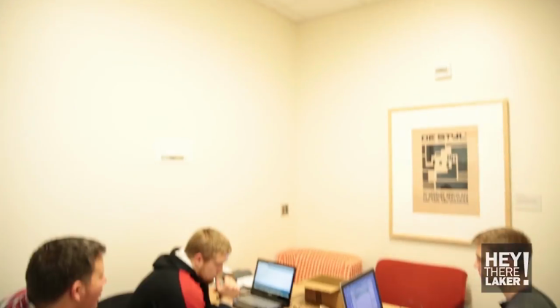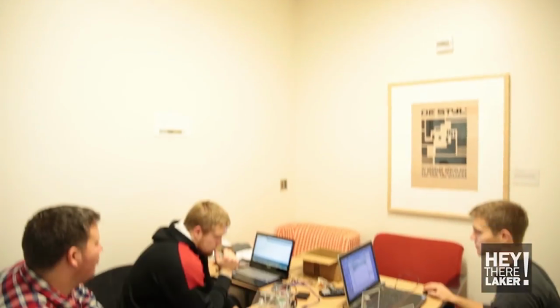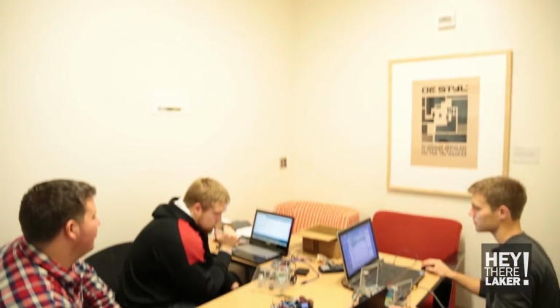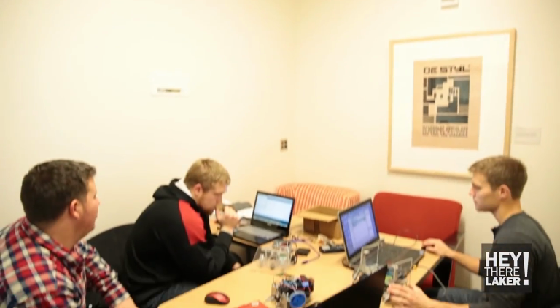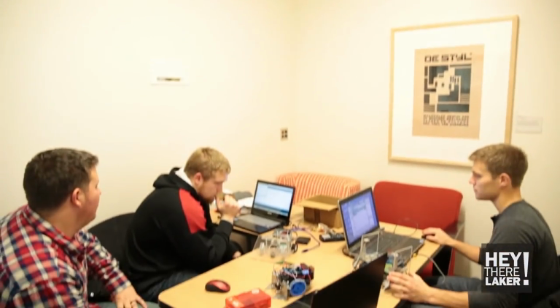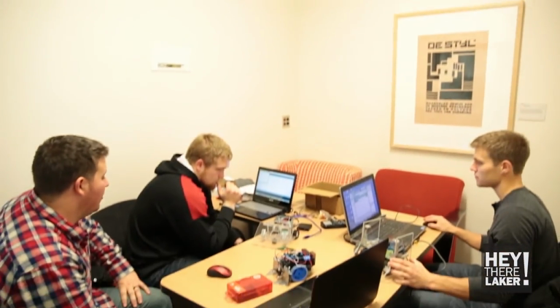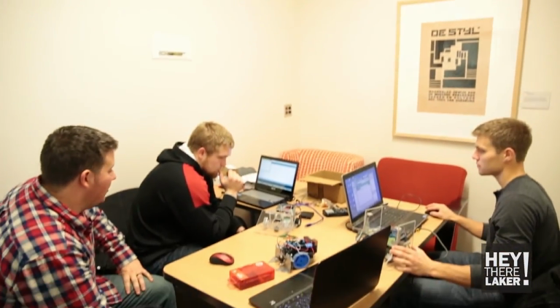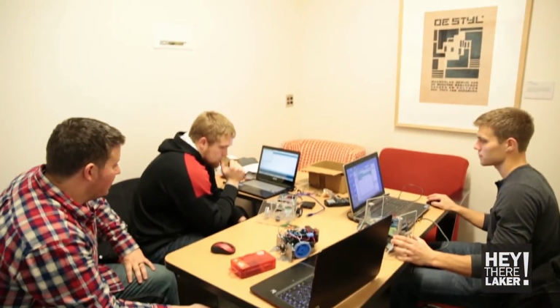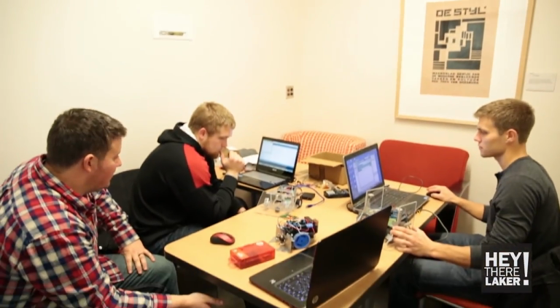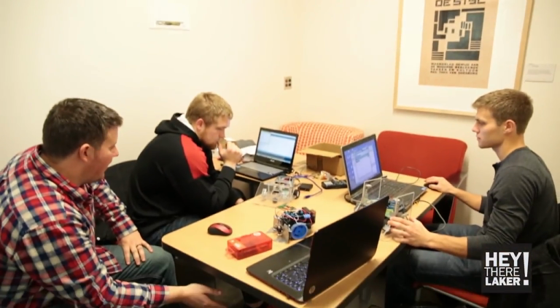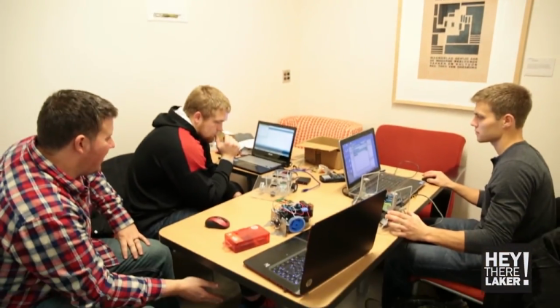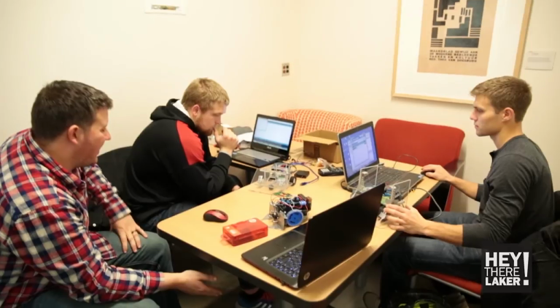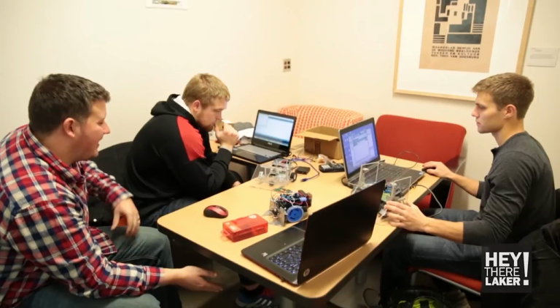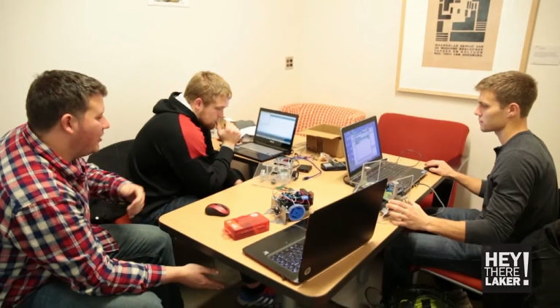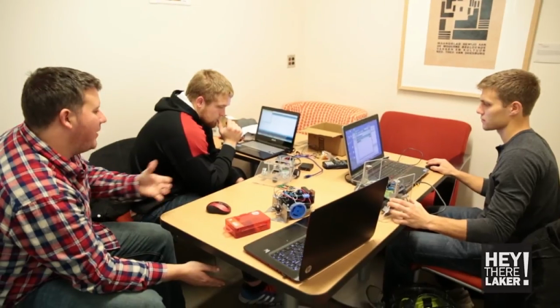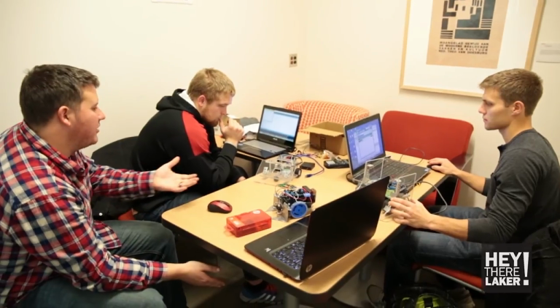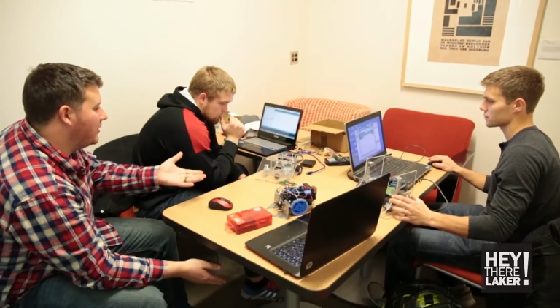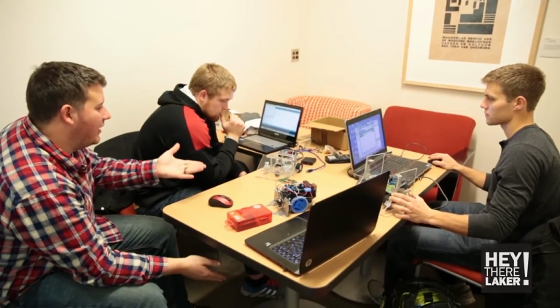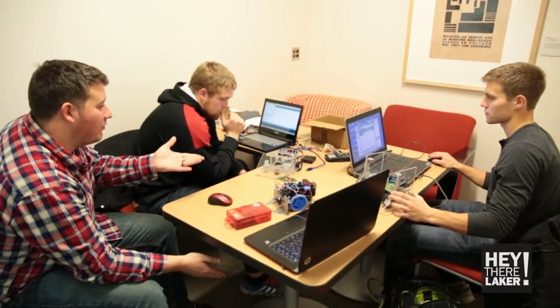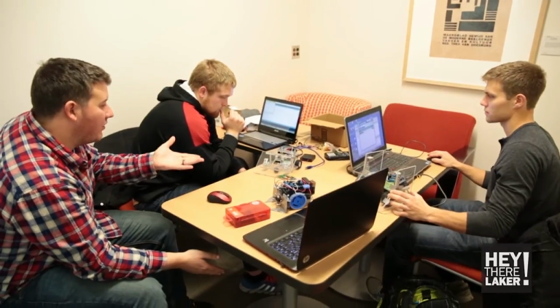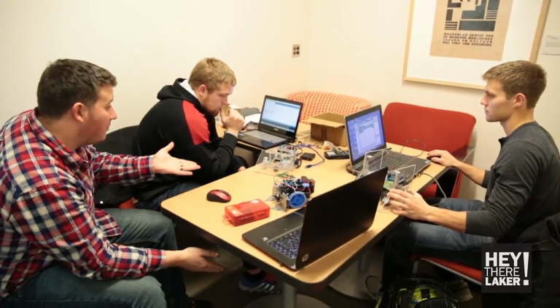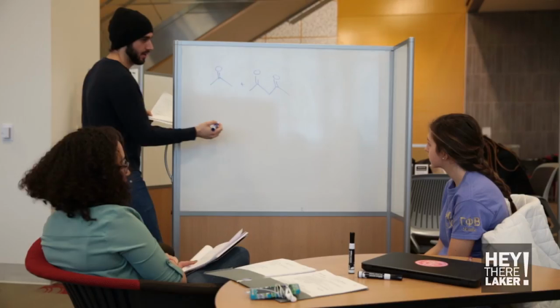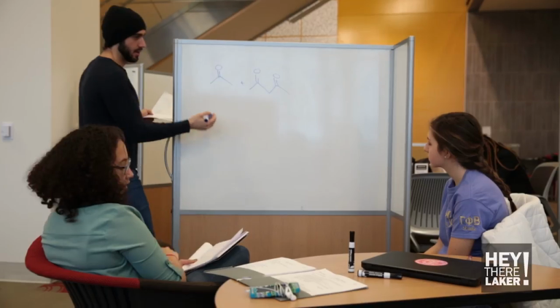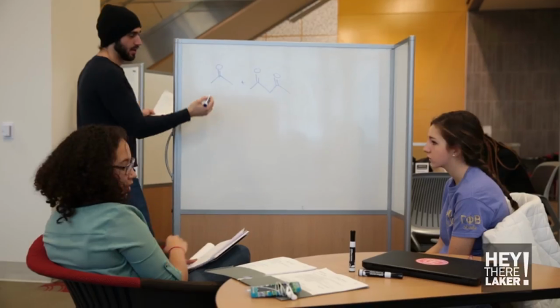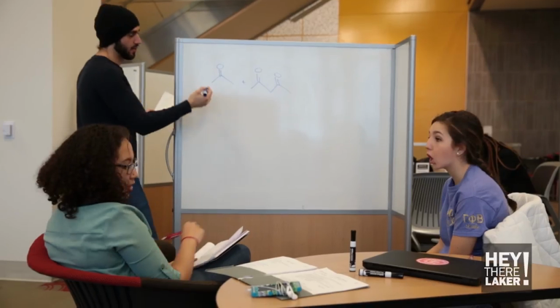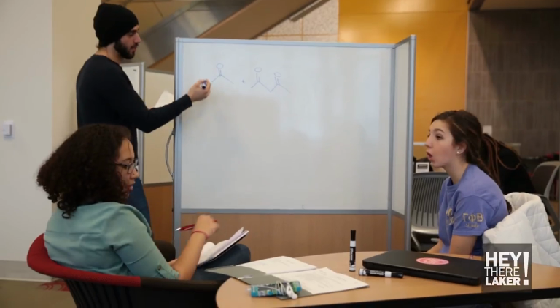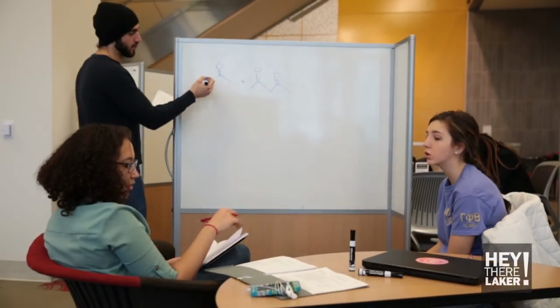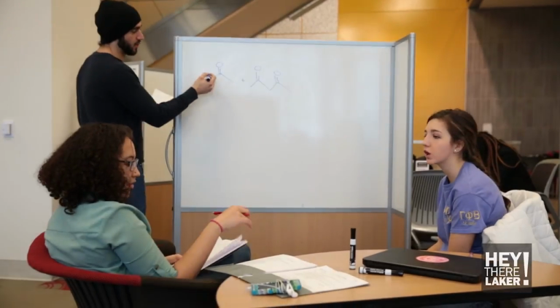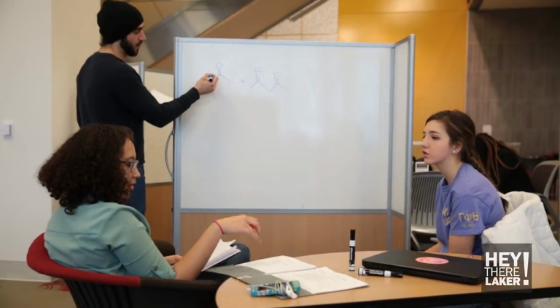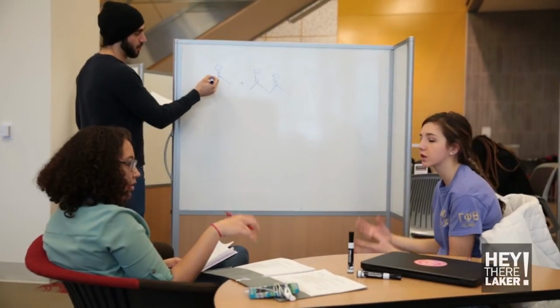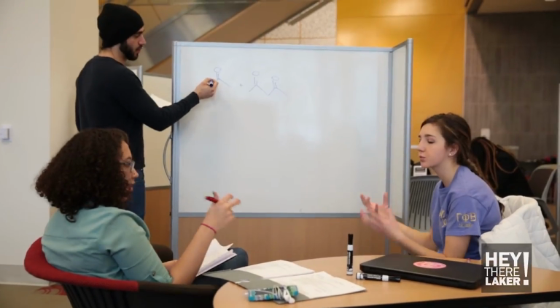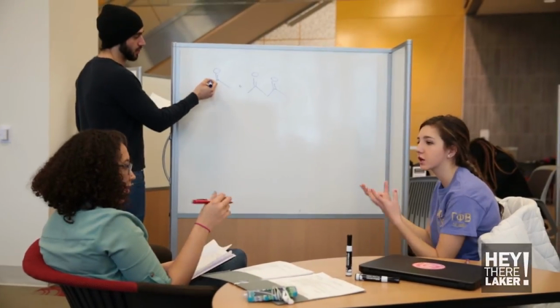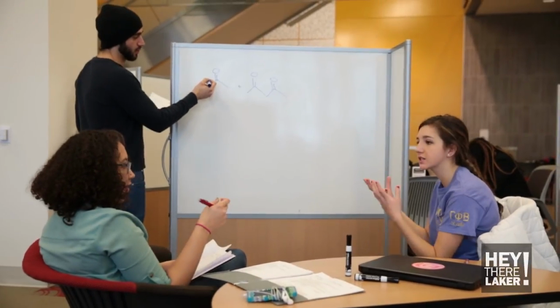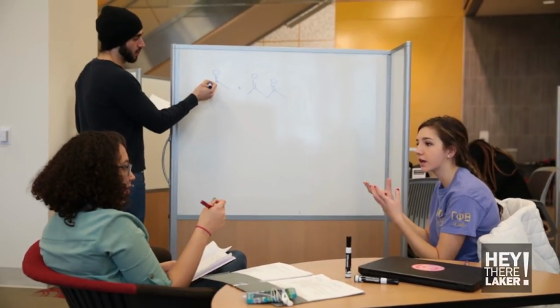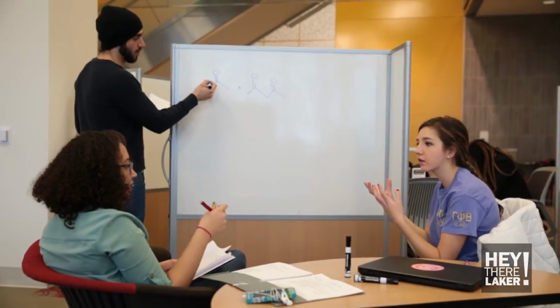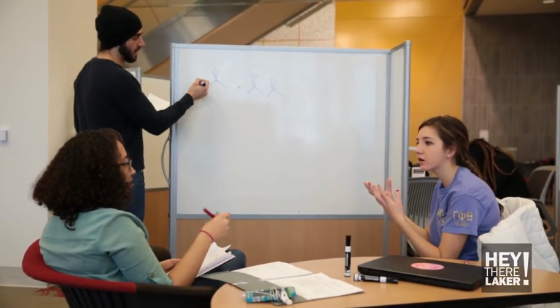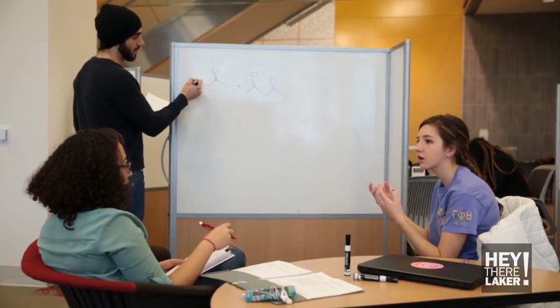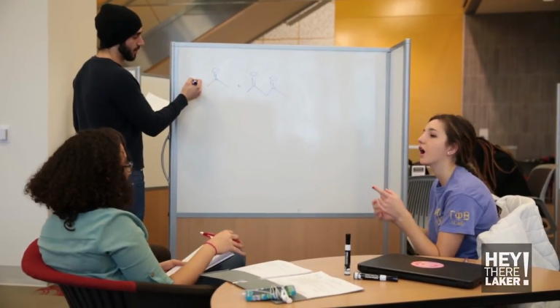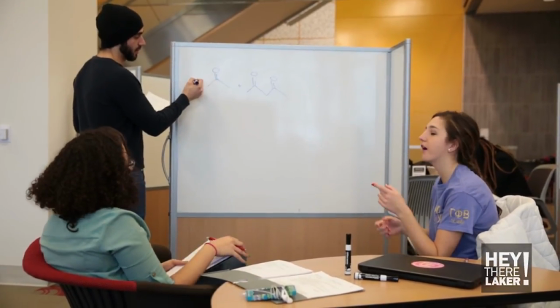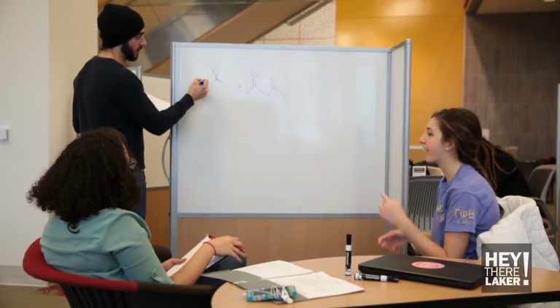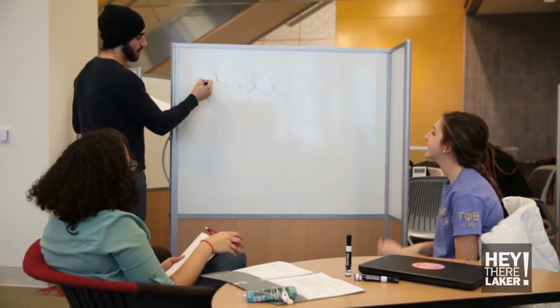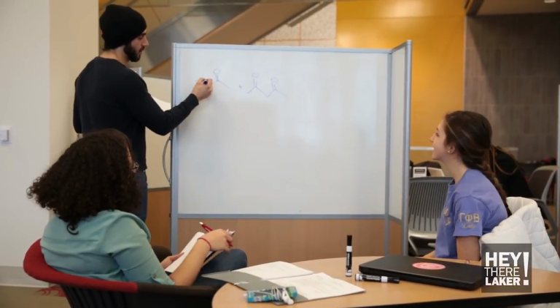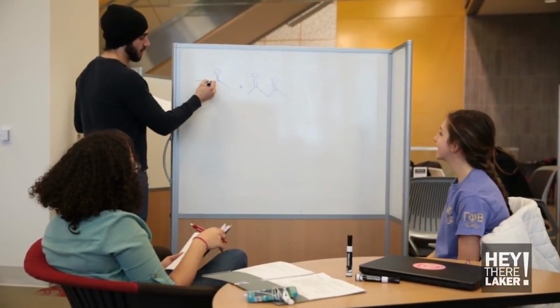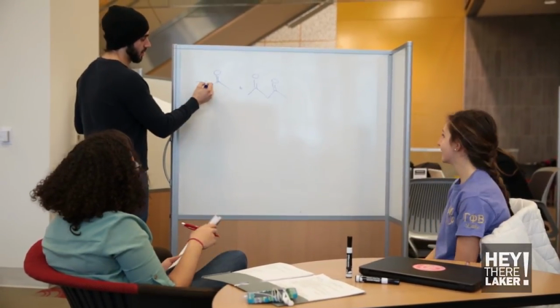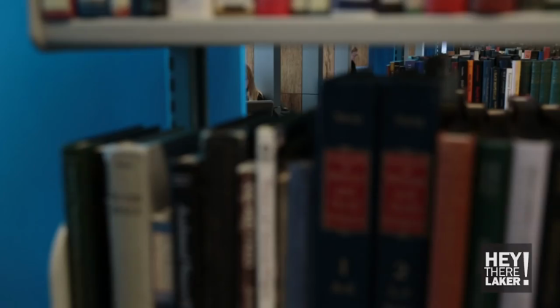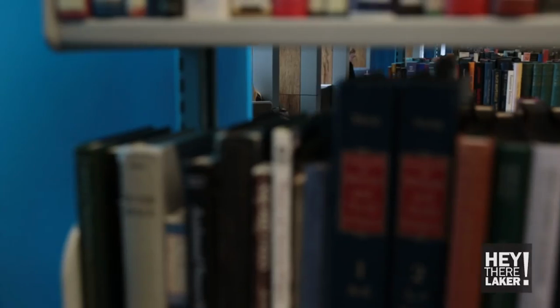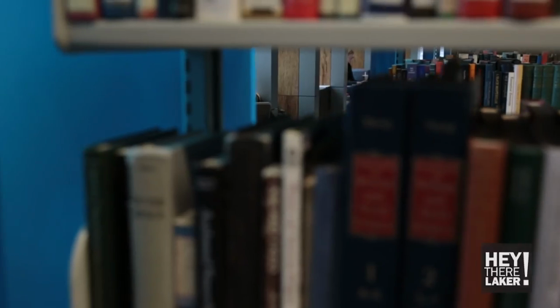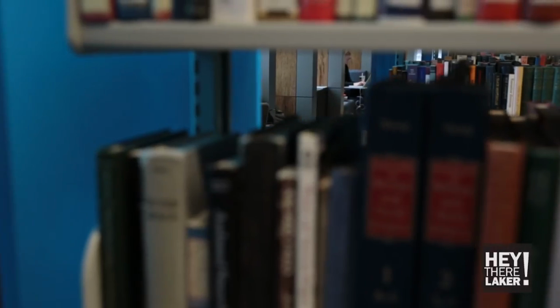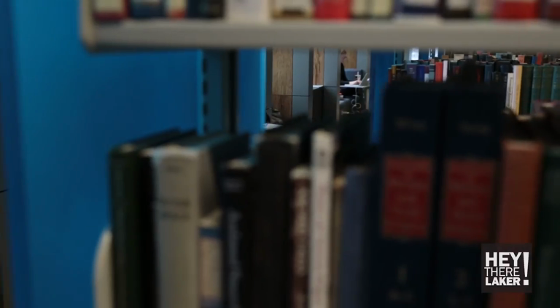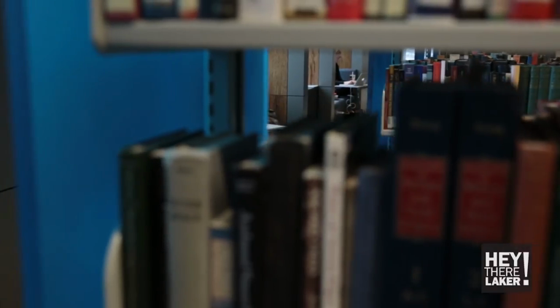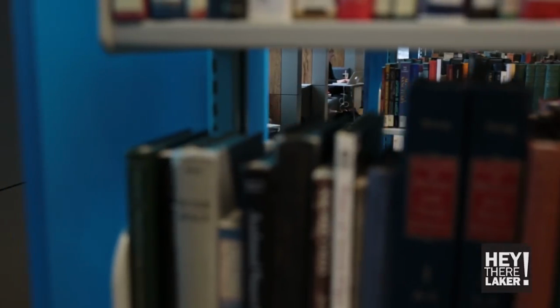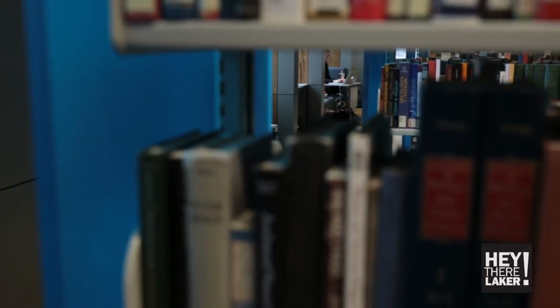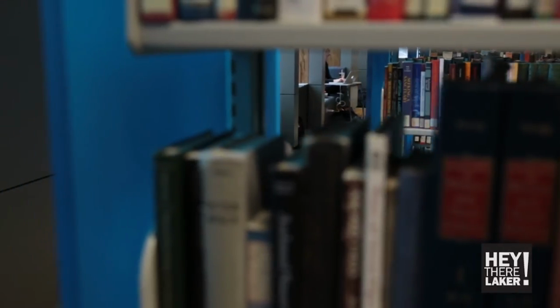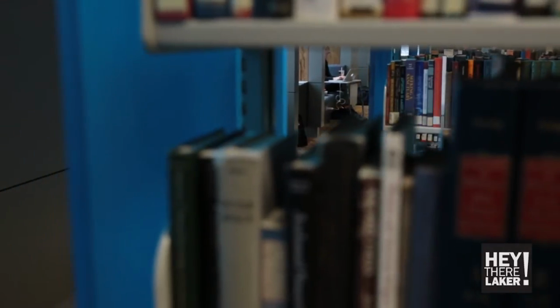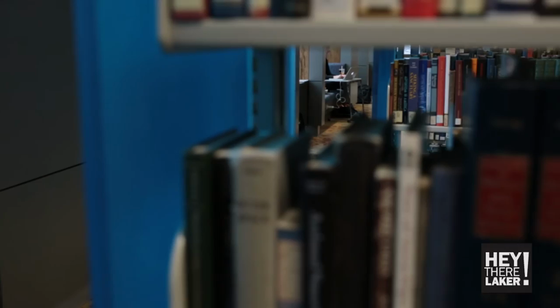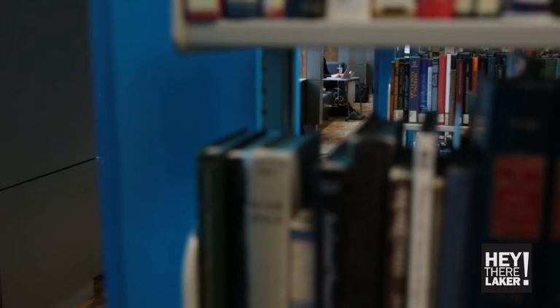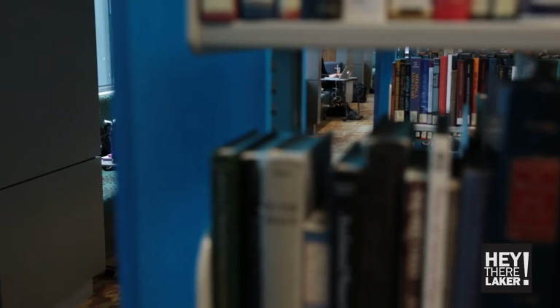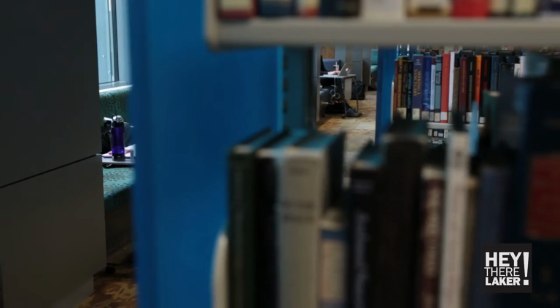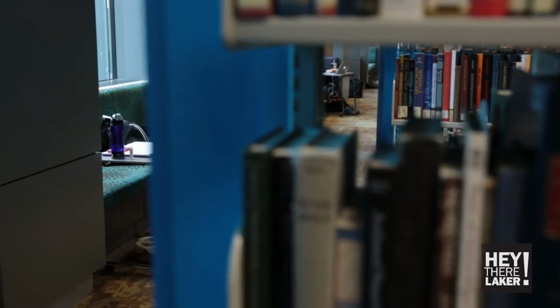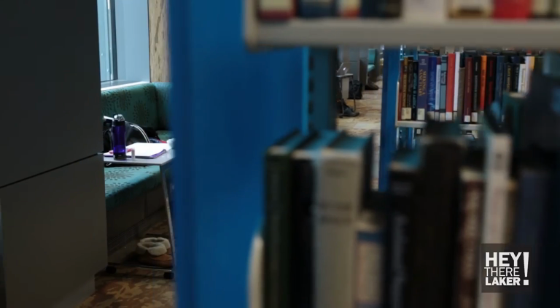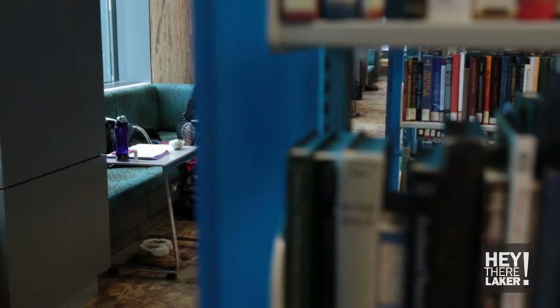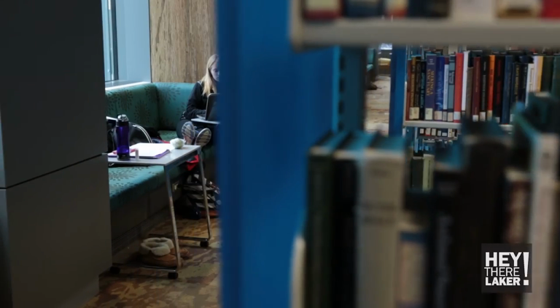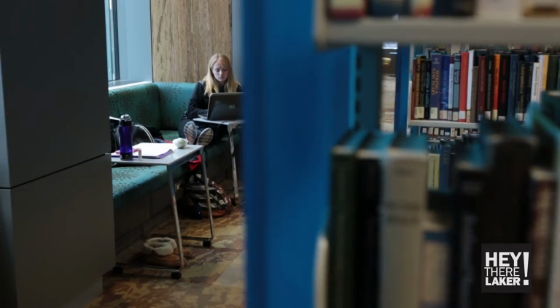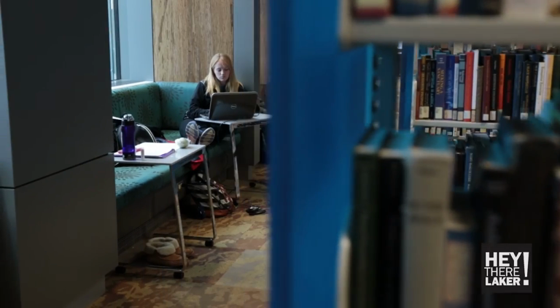Looking to collaborate with others? Choose spaces with tables and computers. And if you need to work alone, find a spot near the stacks.